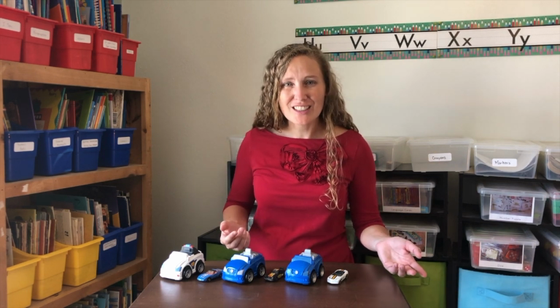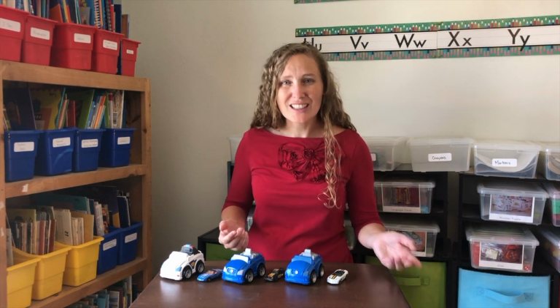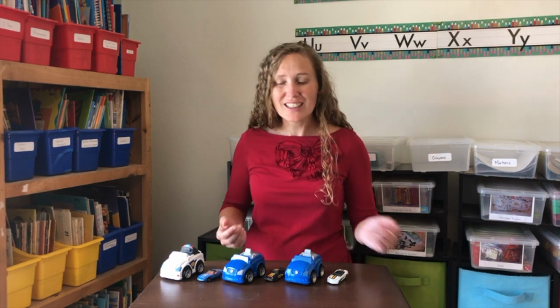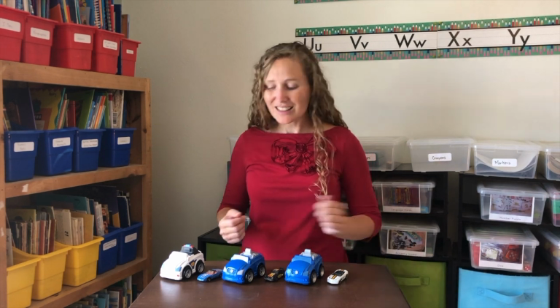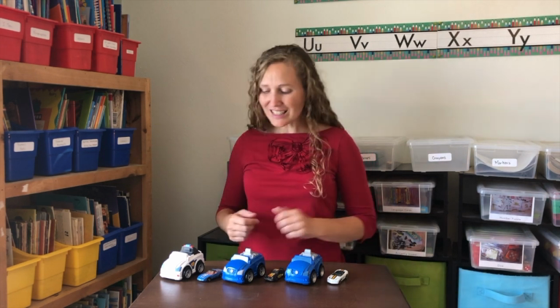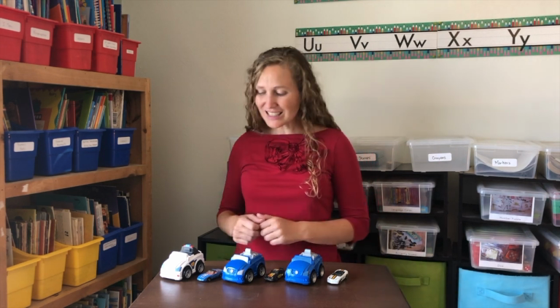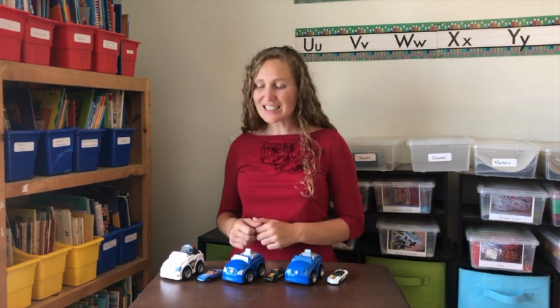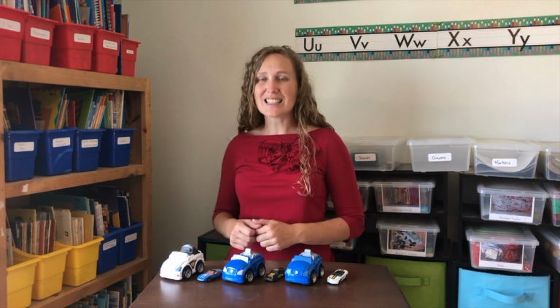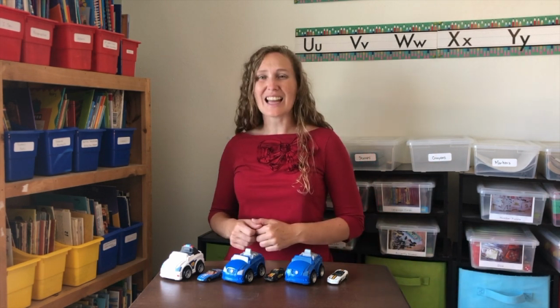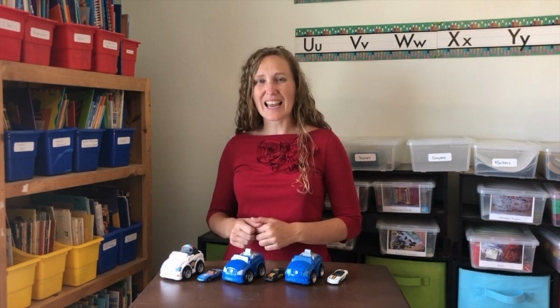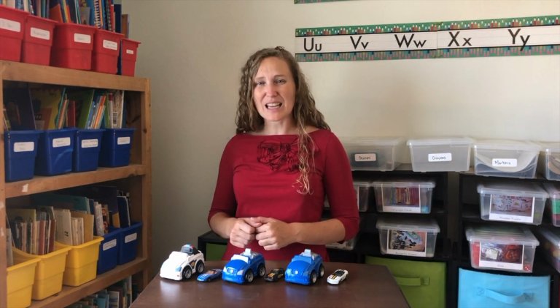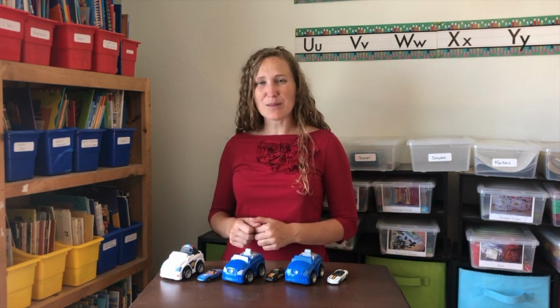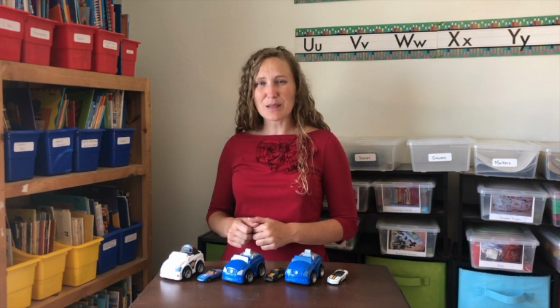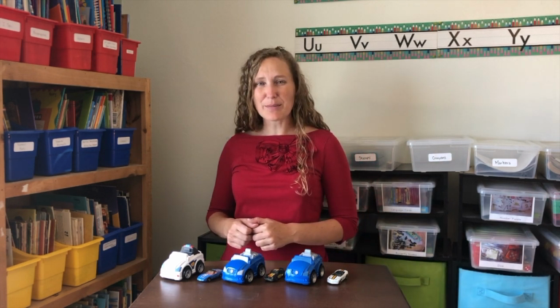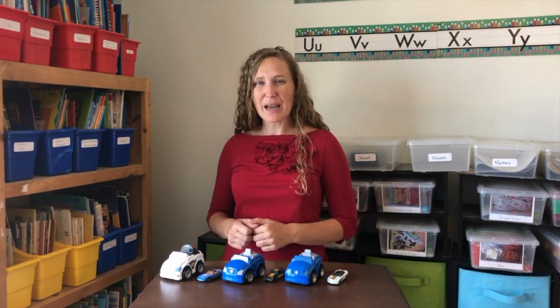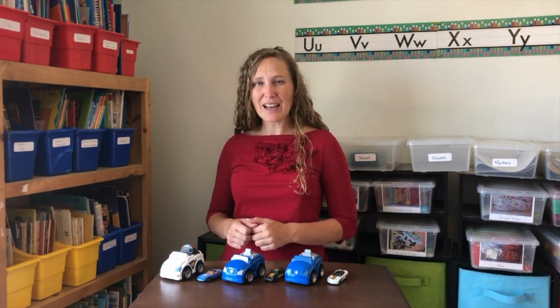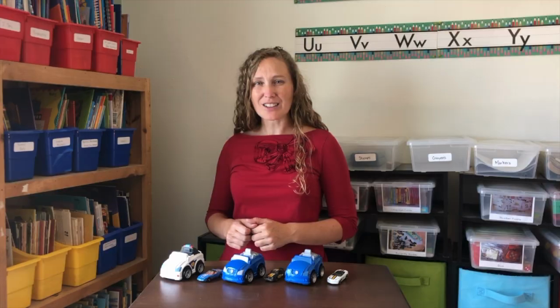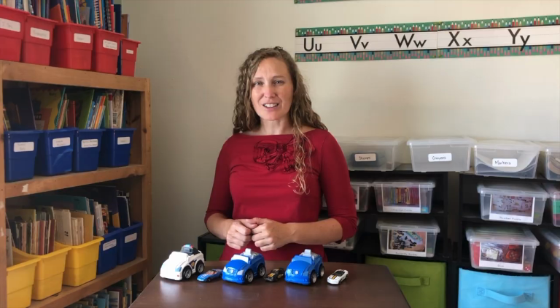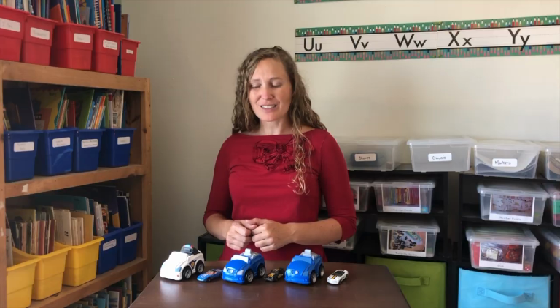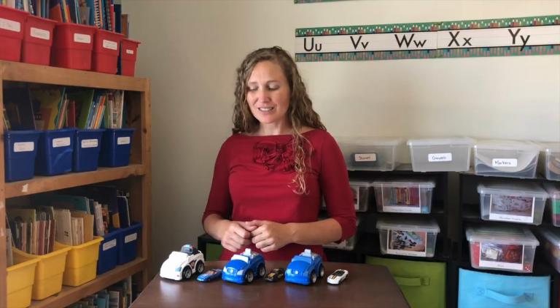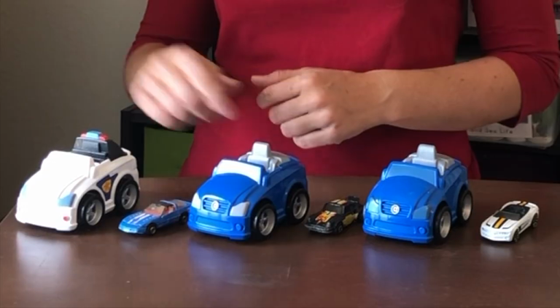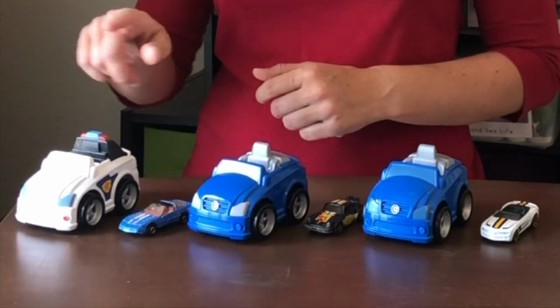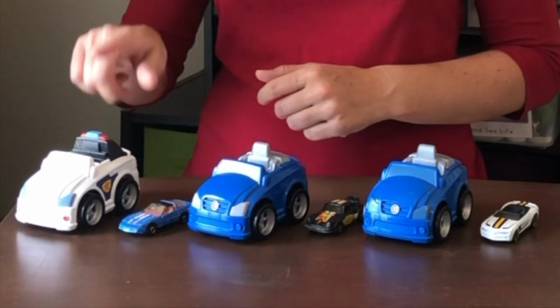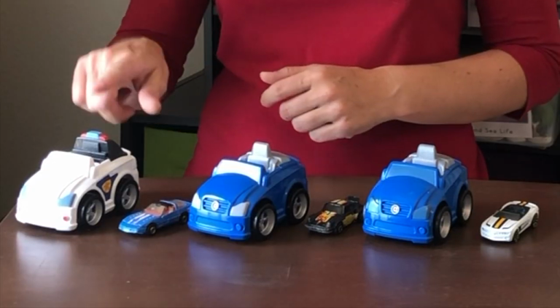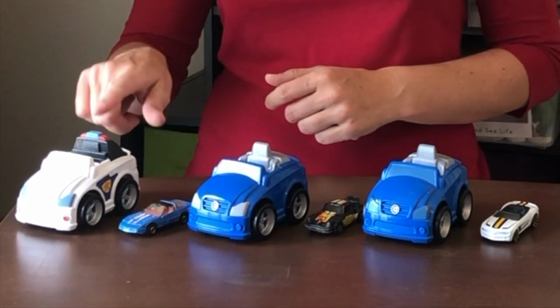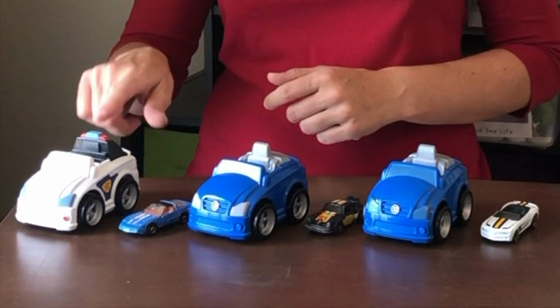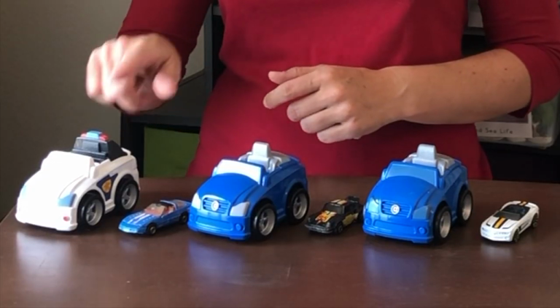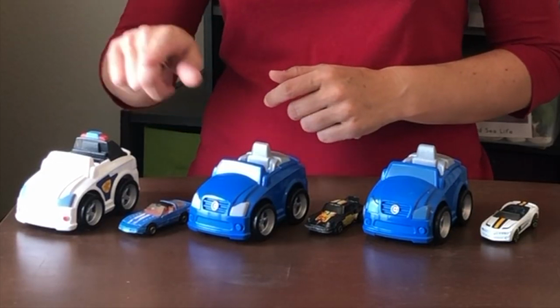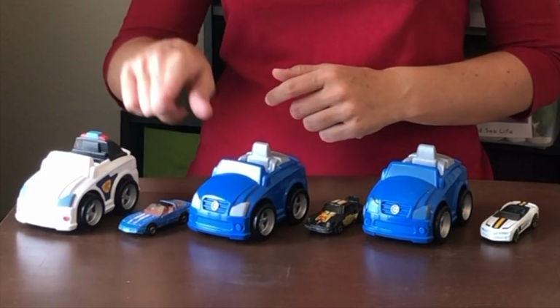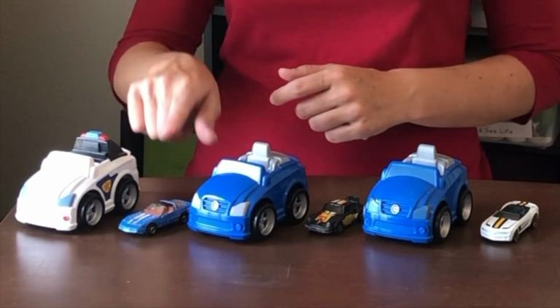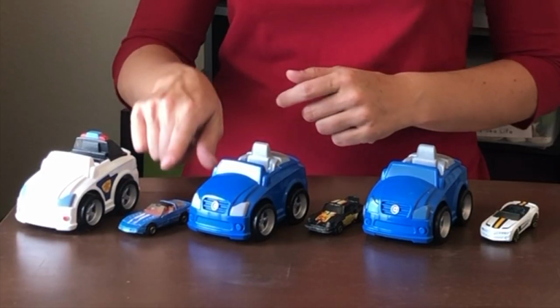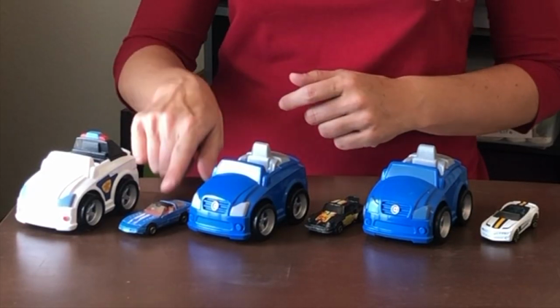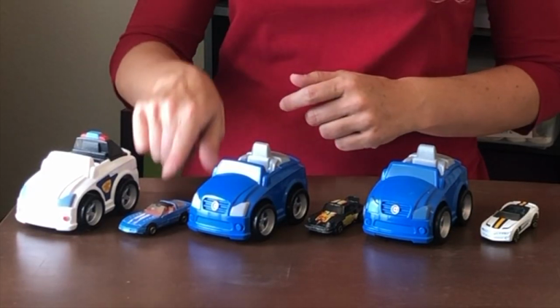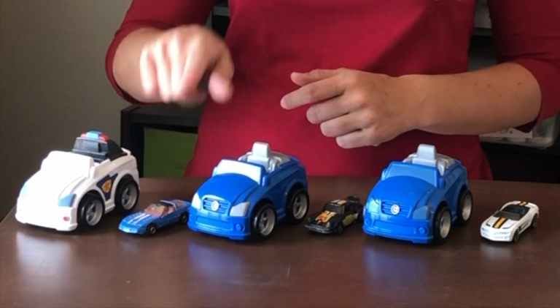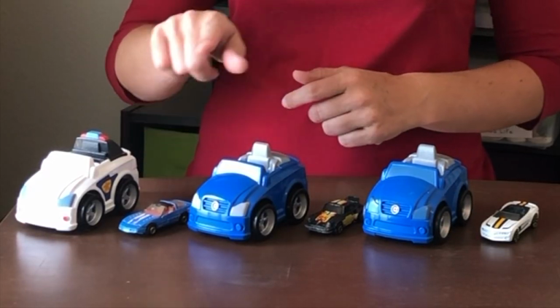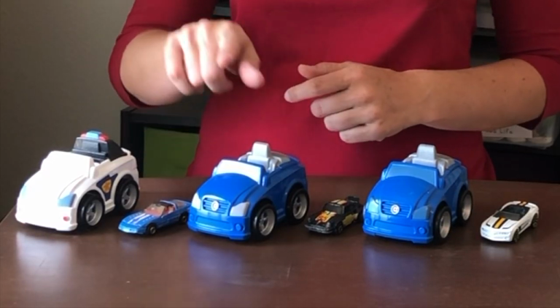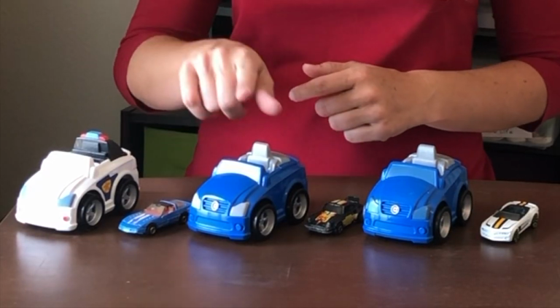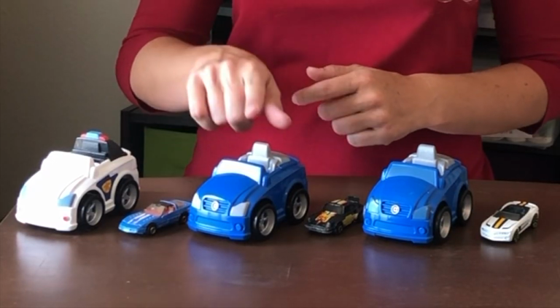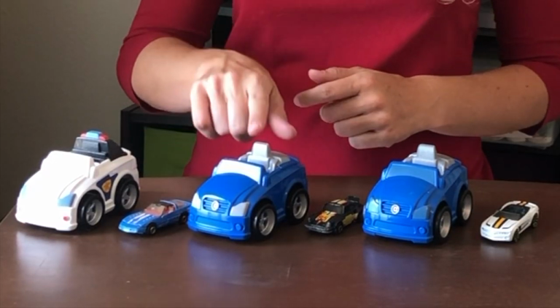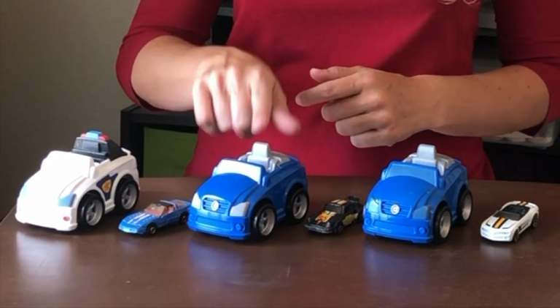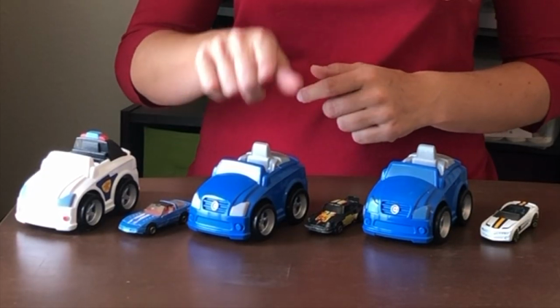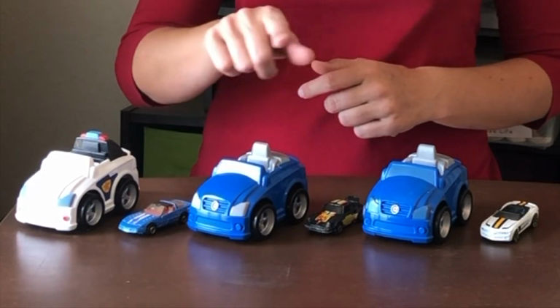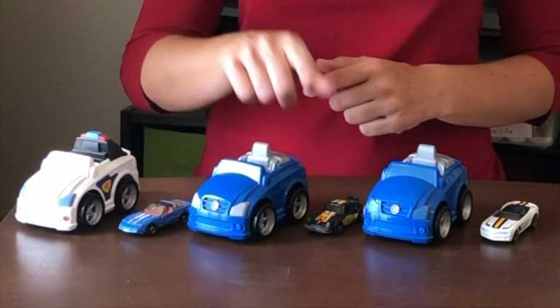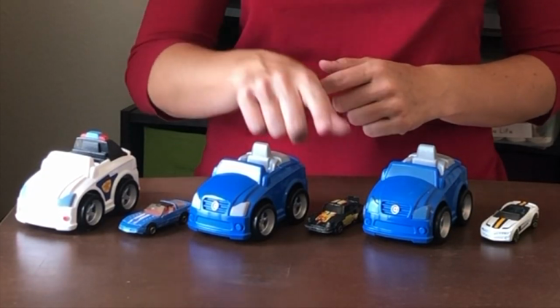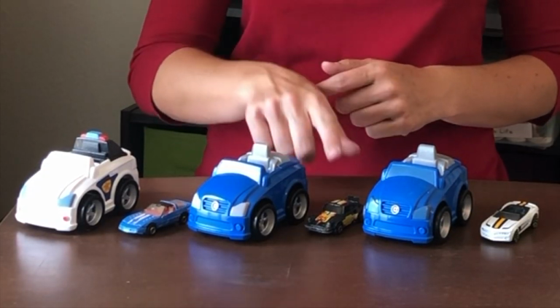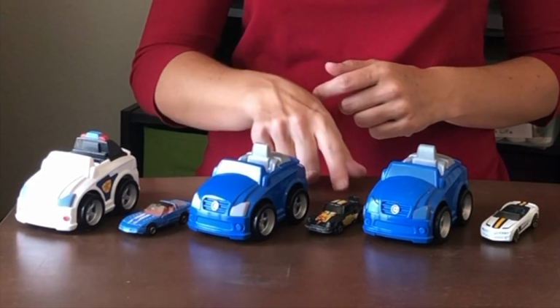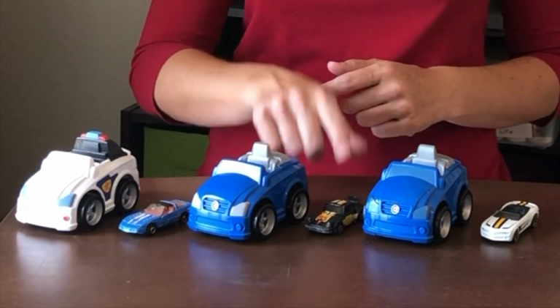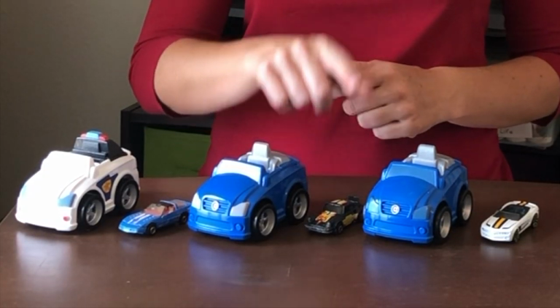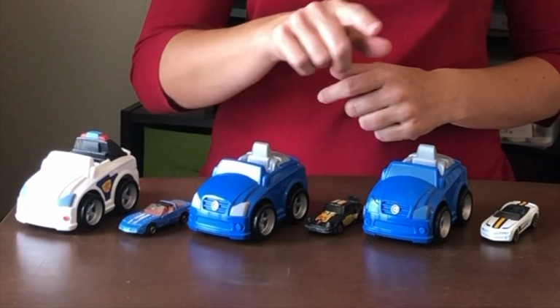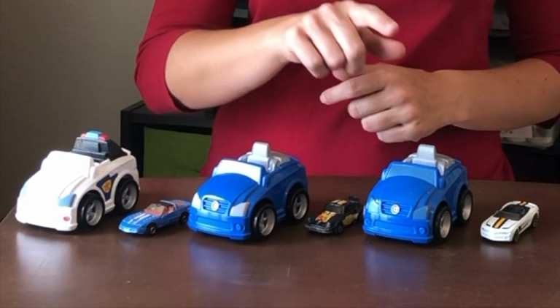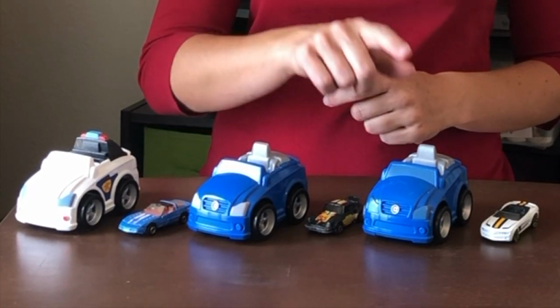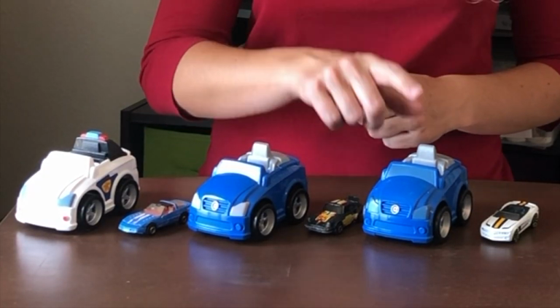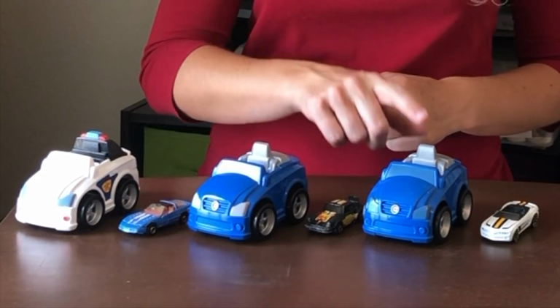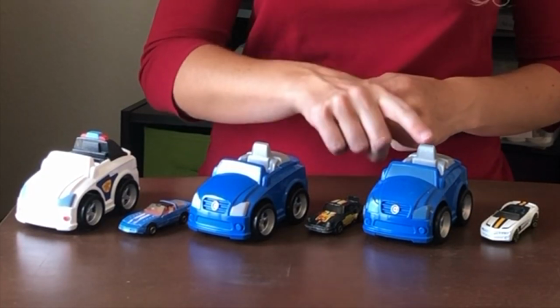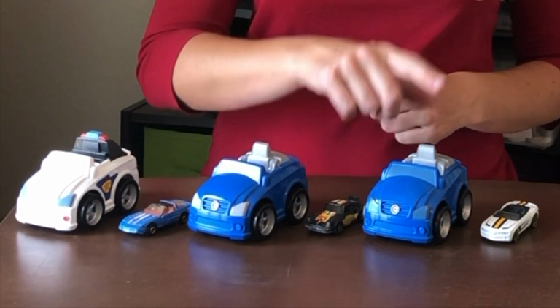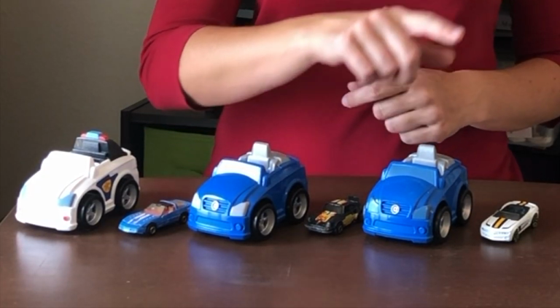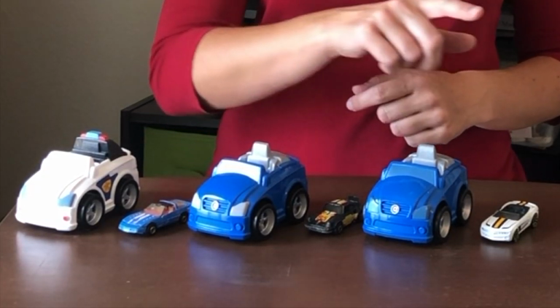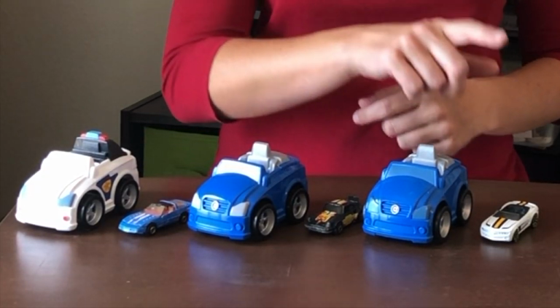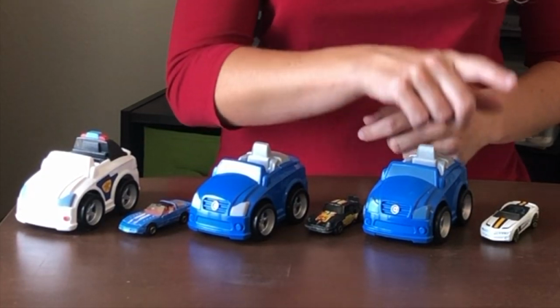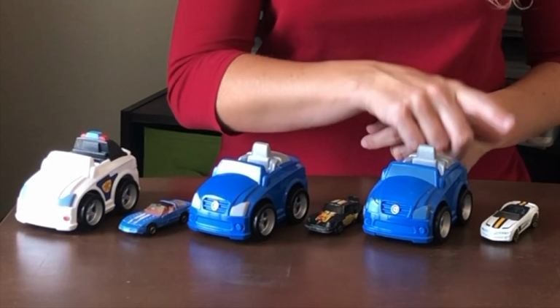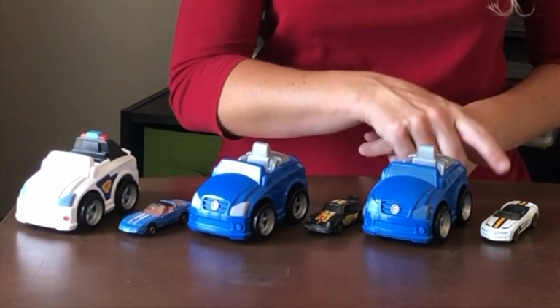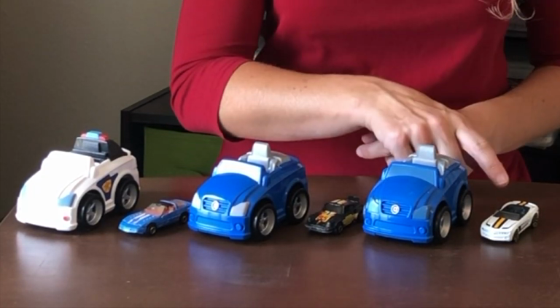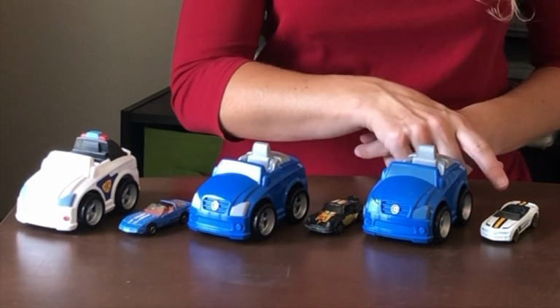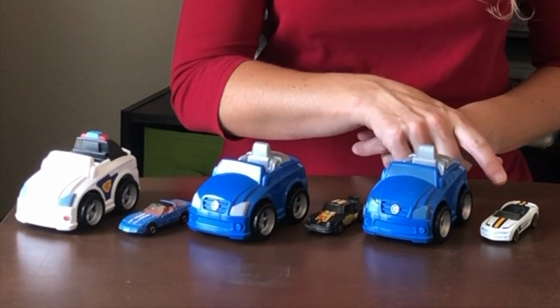This is an A-B pattern: large, small, large, small, large, small.